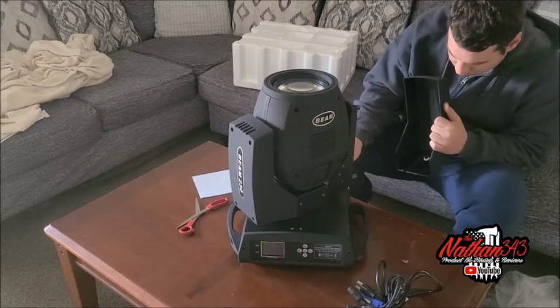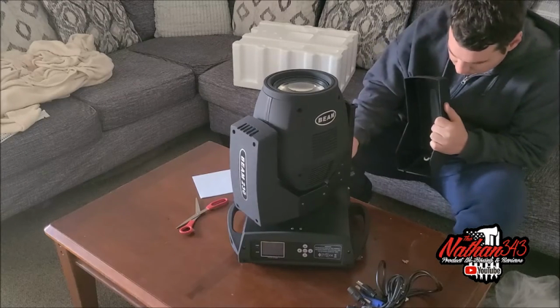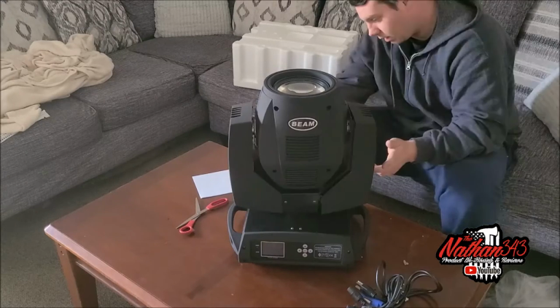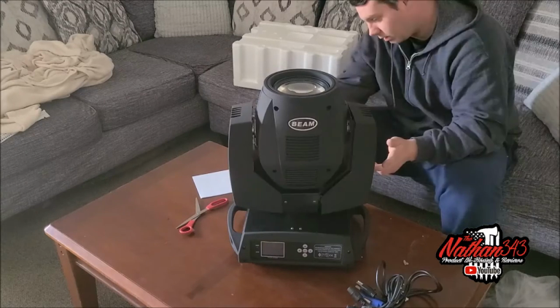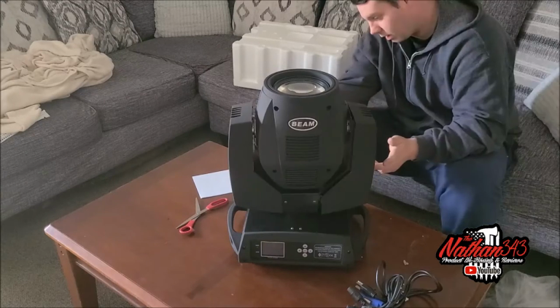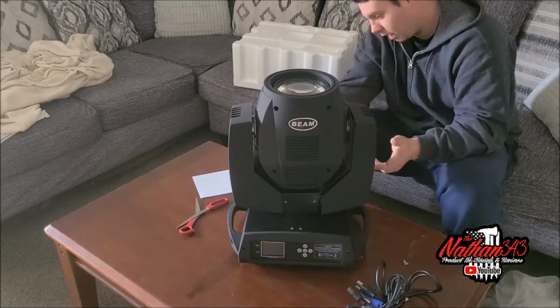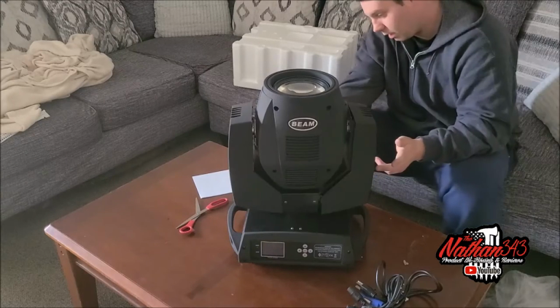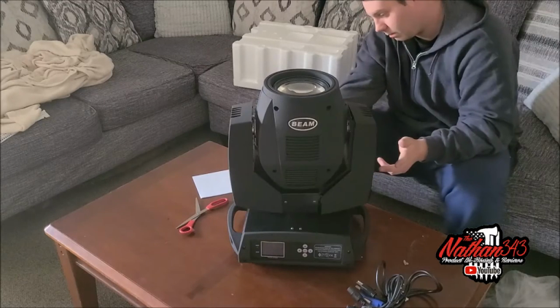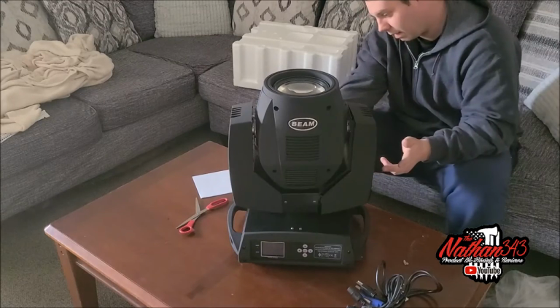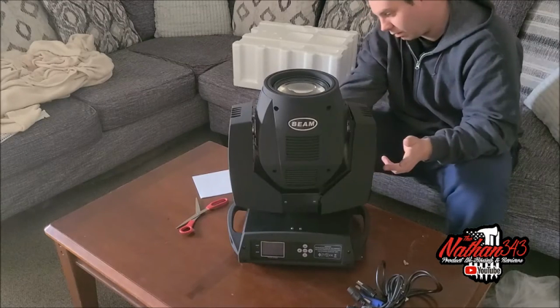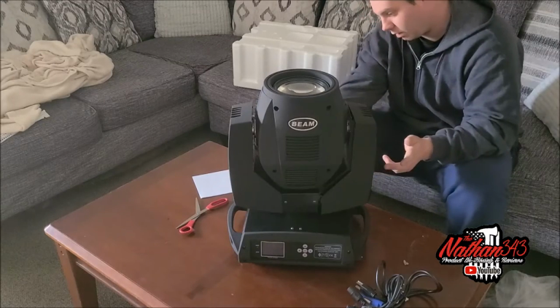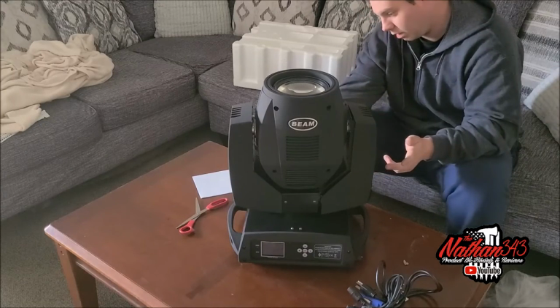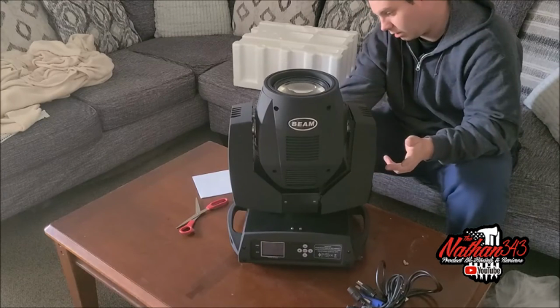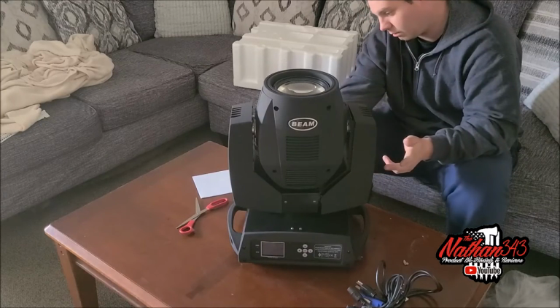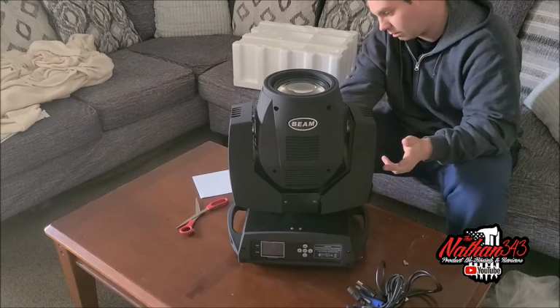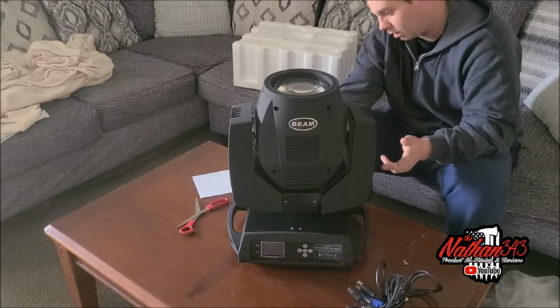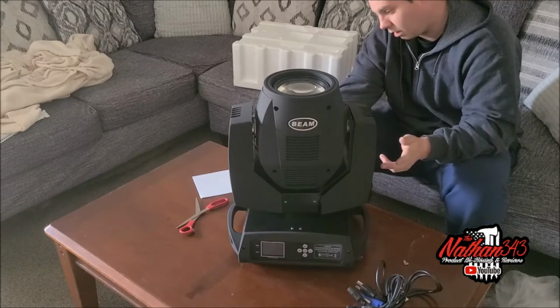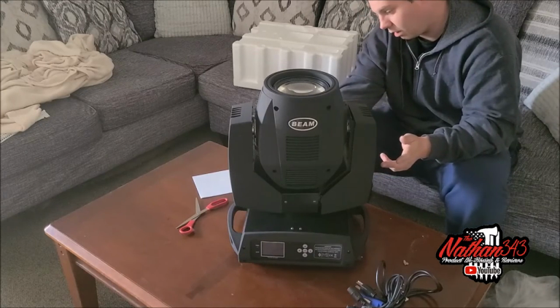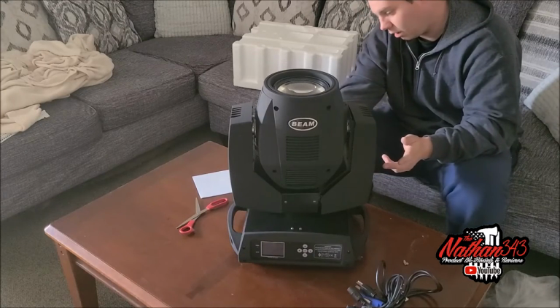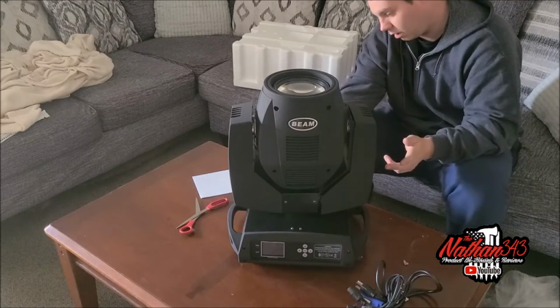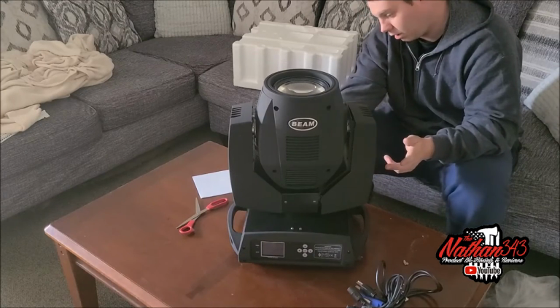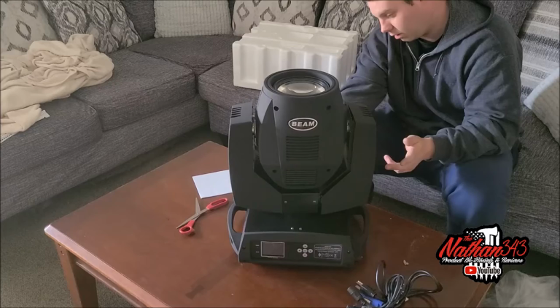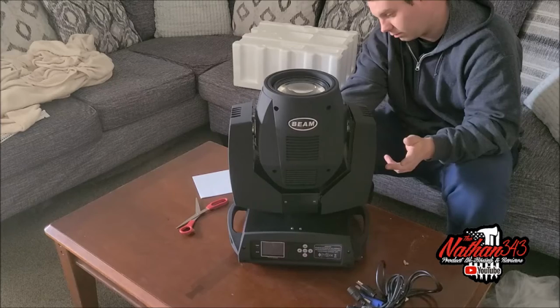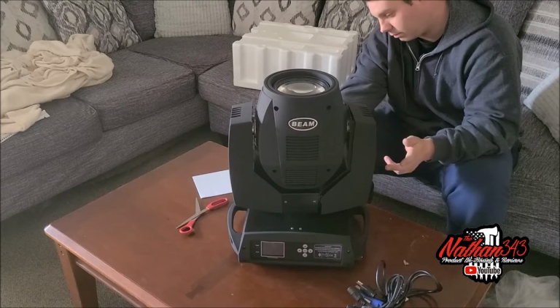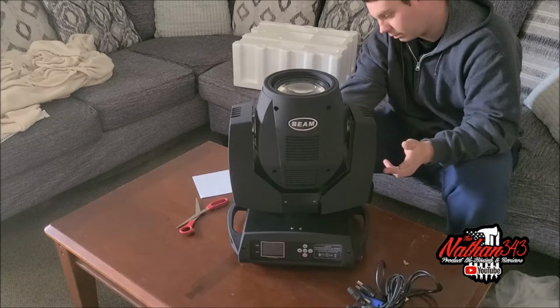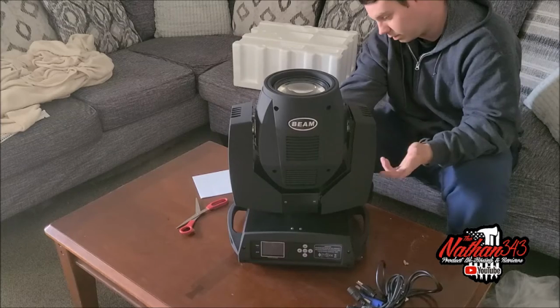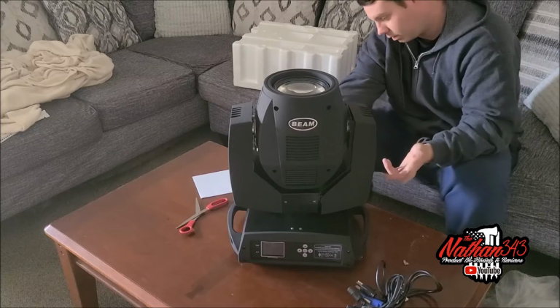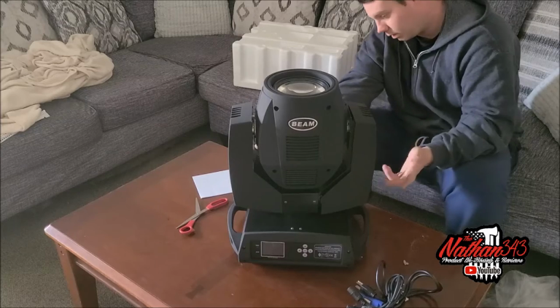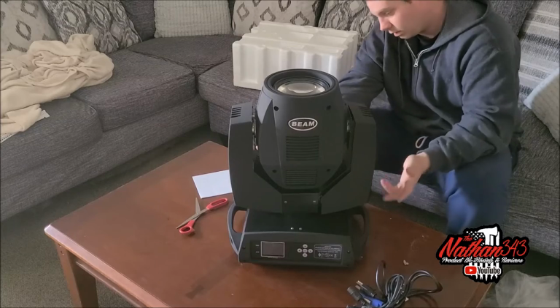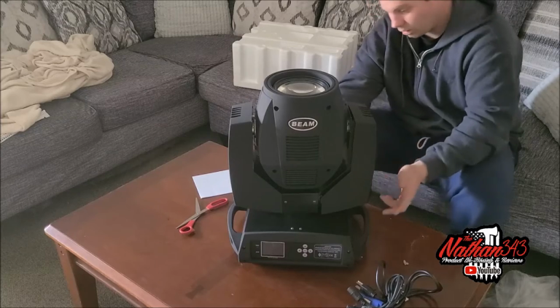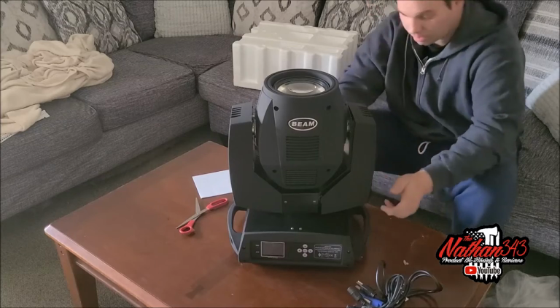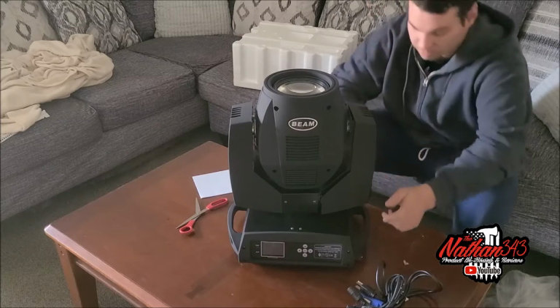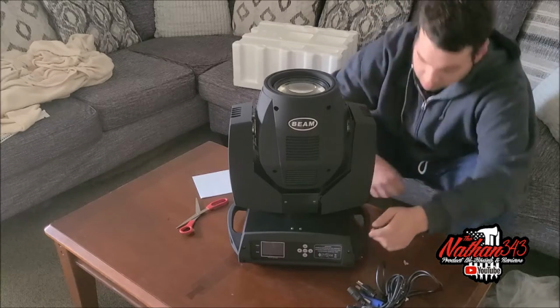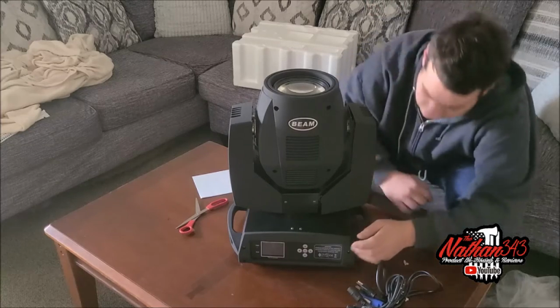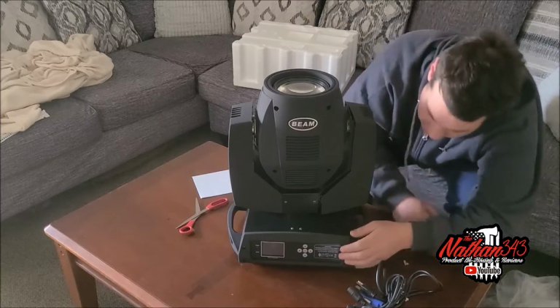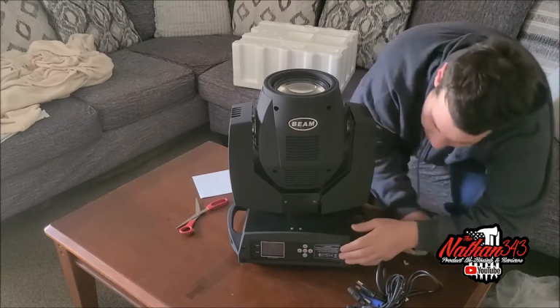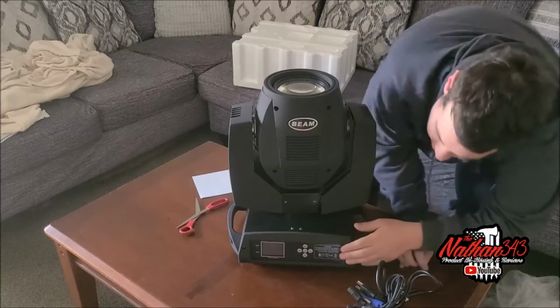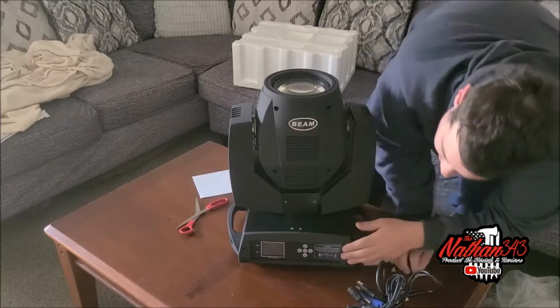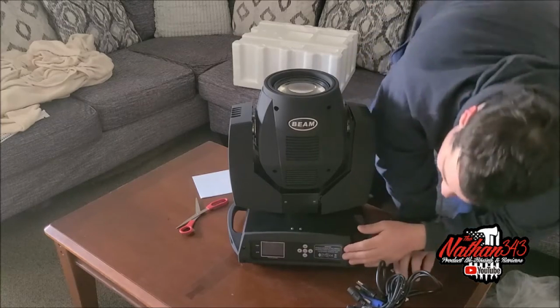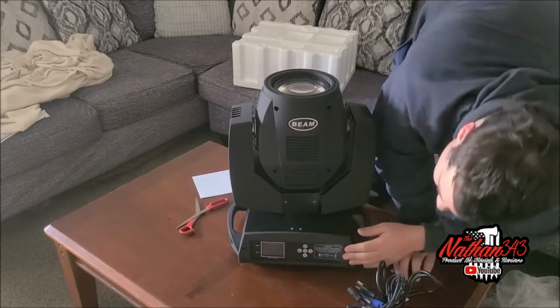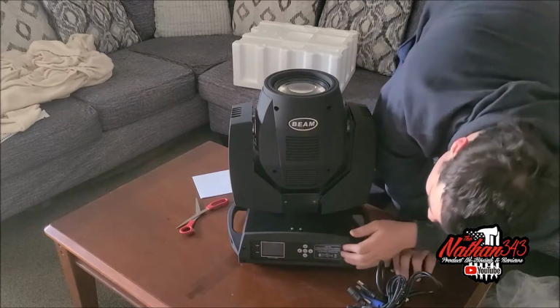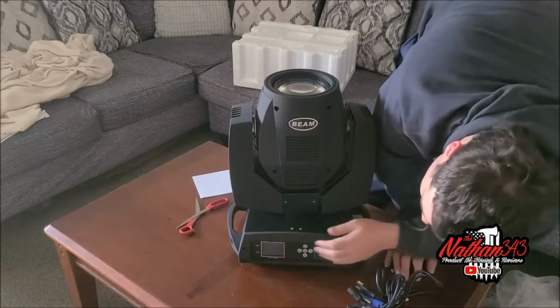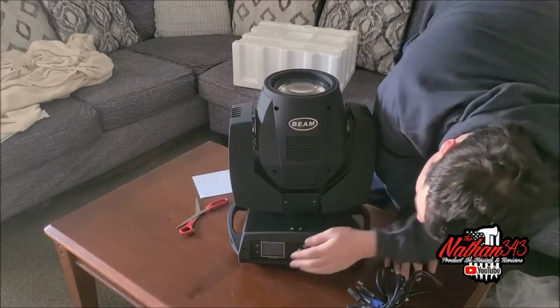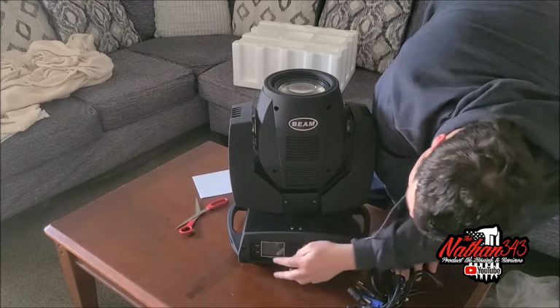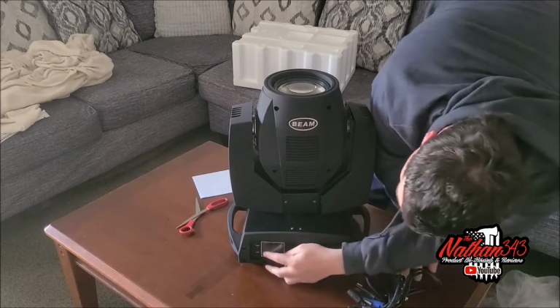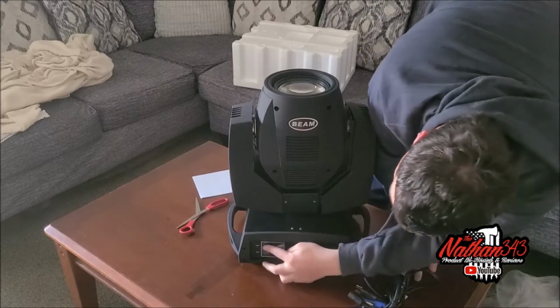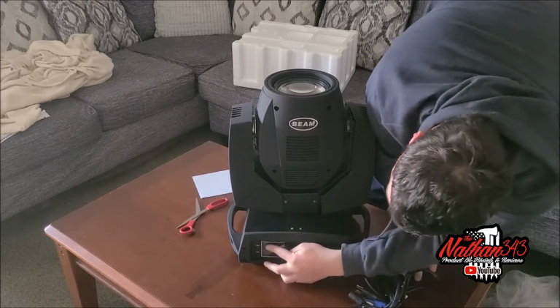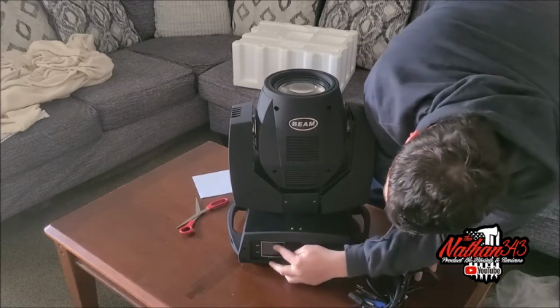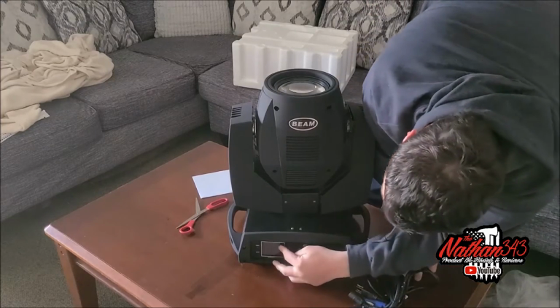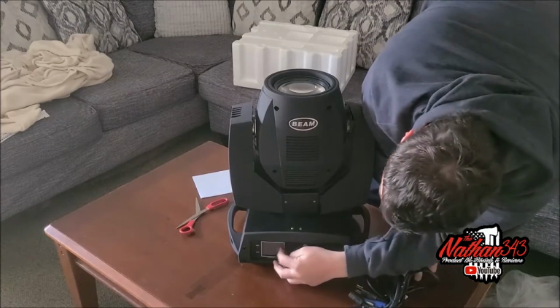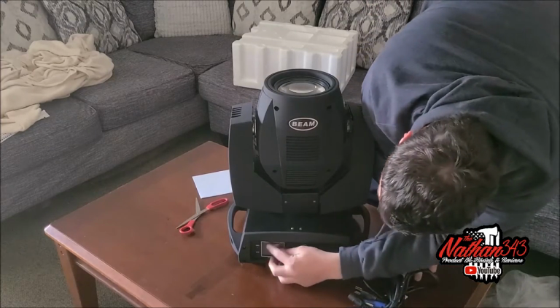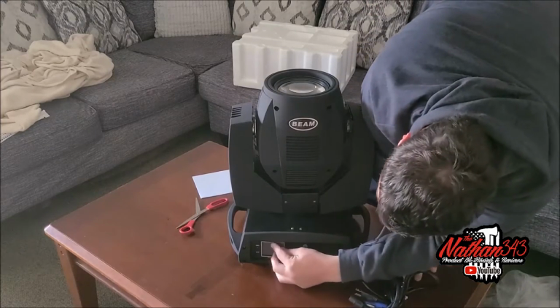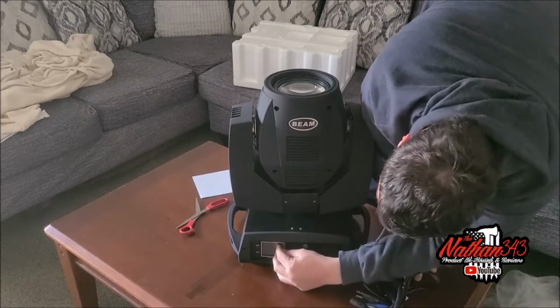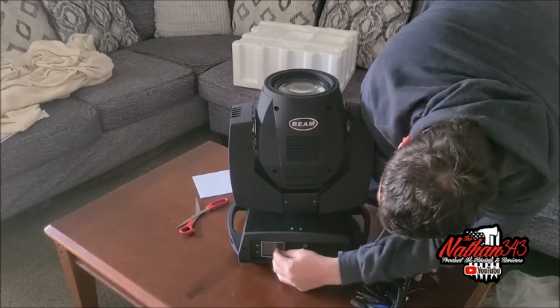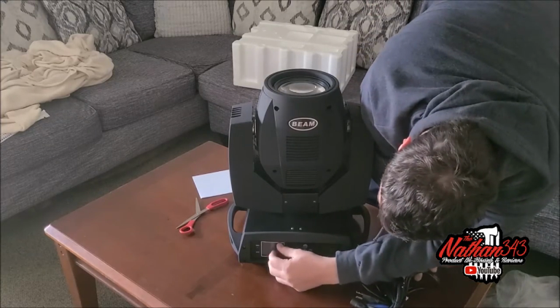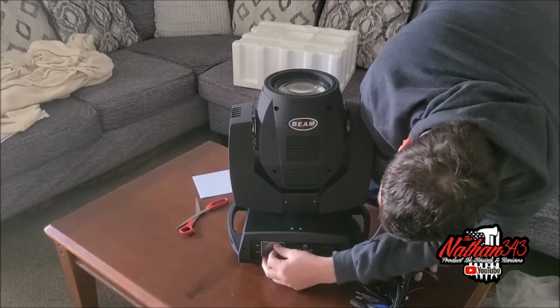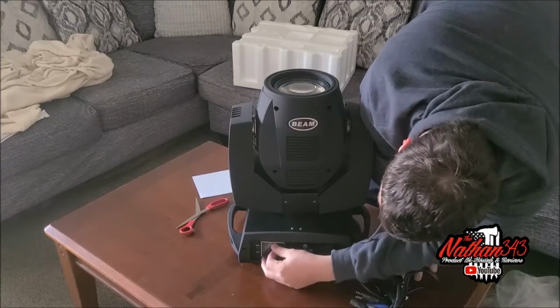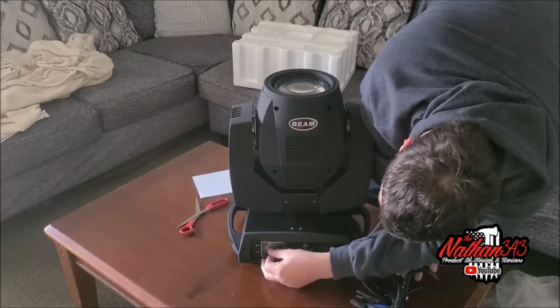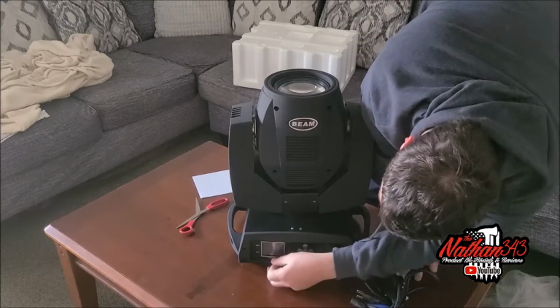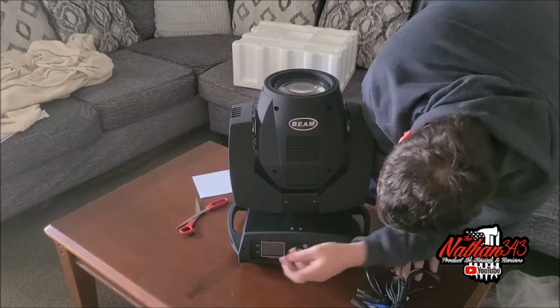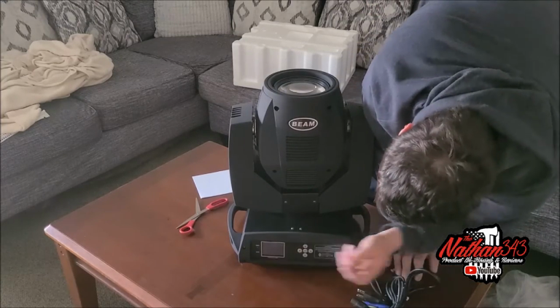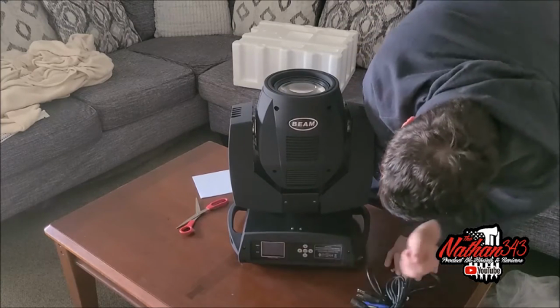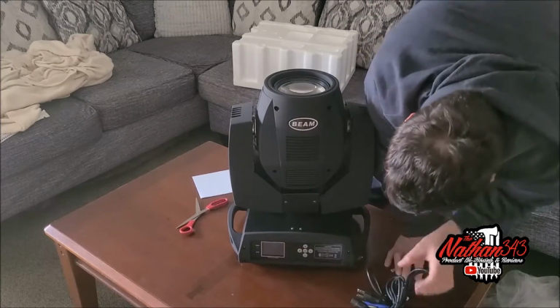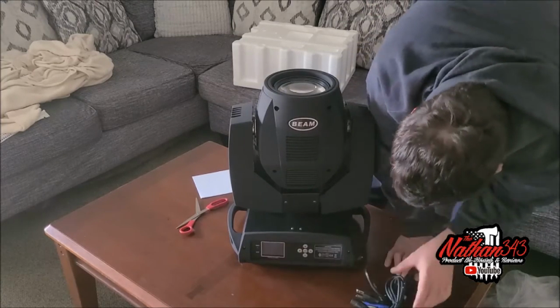It's got PowerCon on and off, and it is touchscreen. All that good stuff.